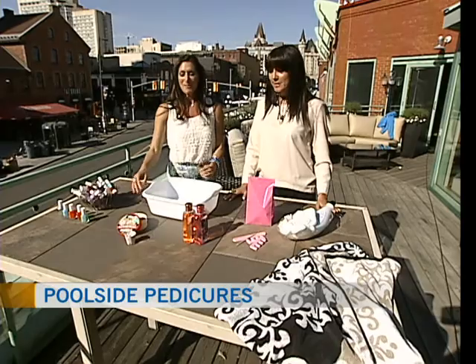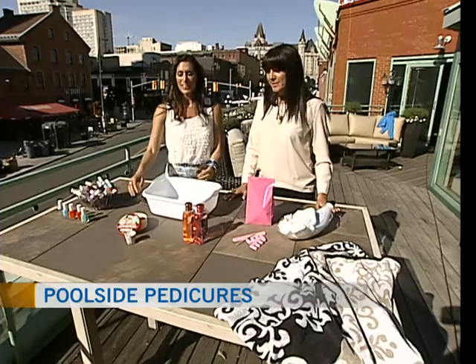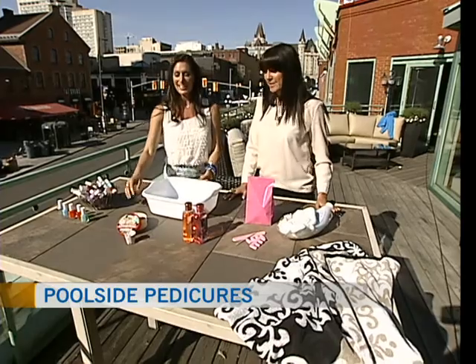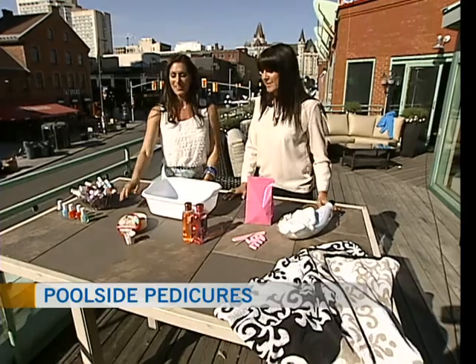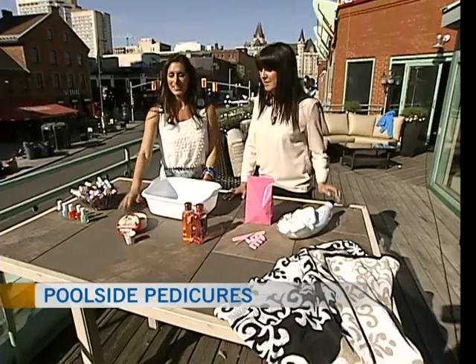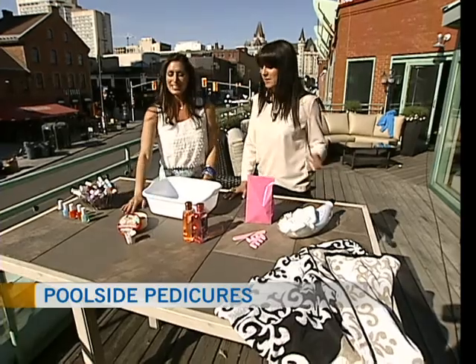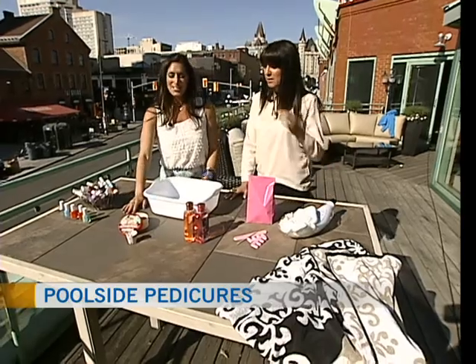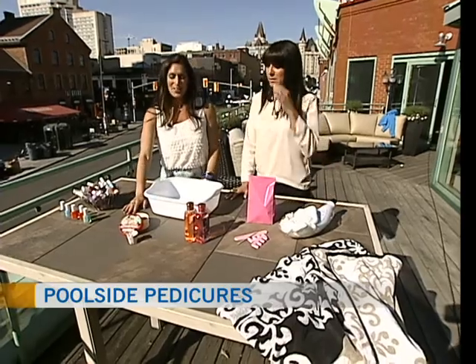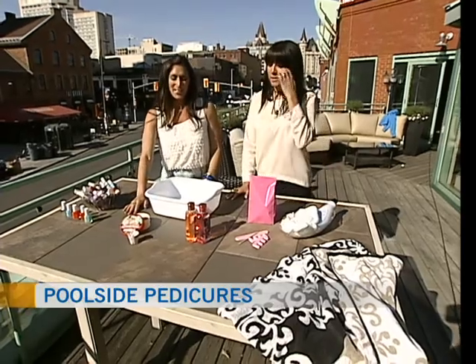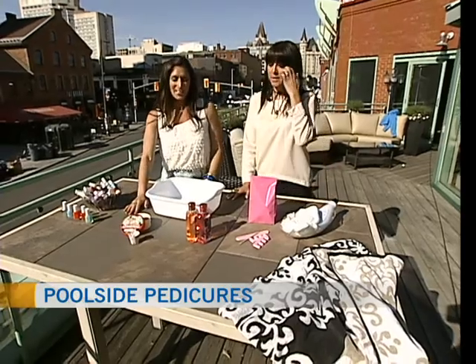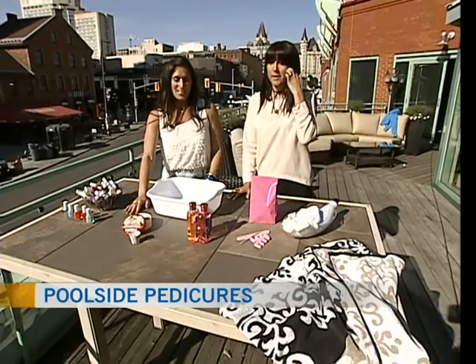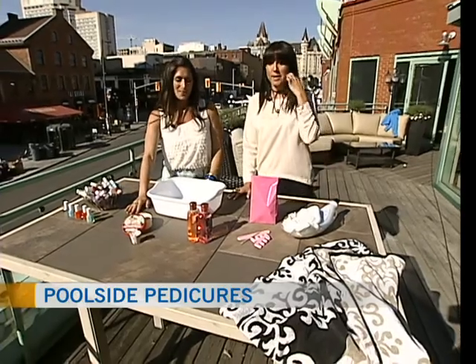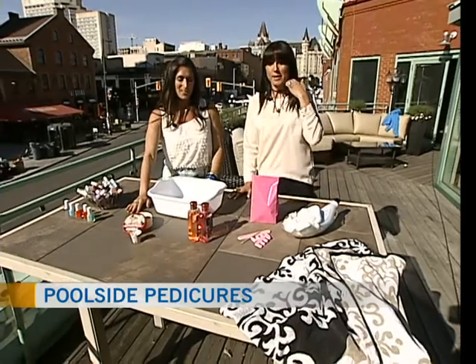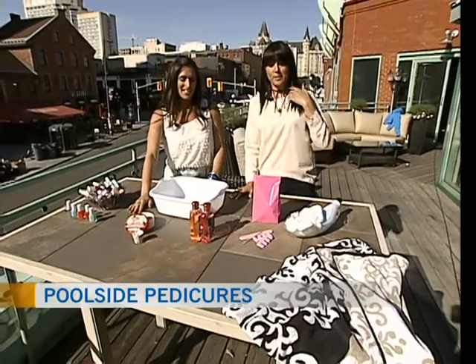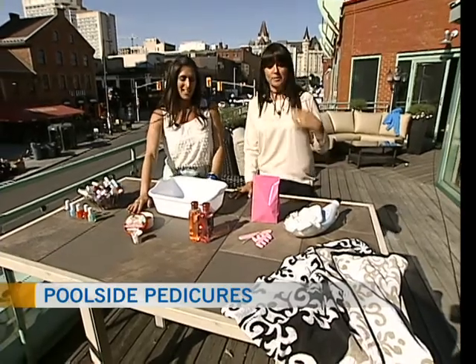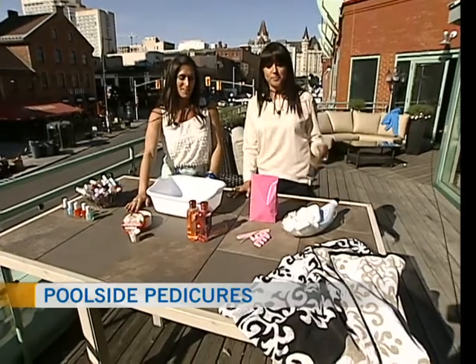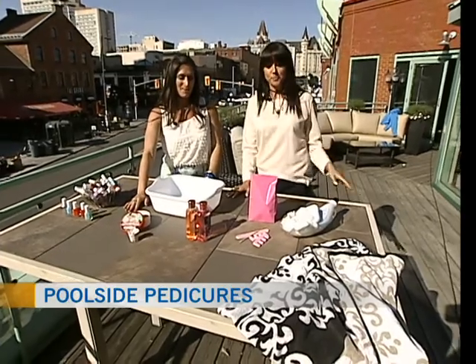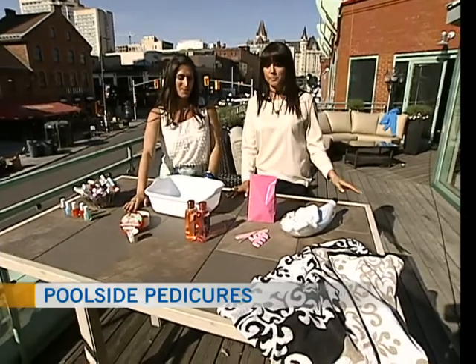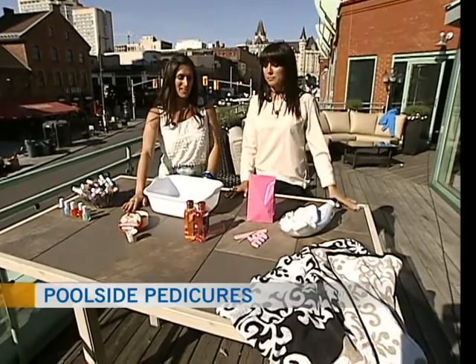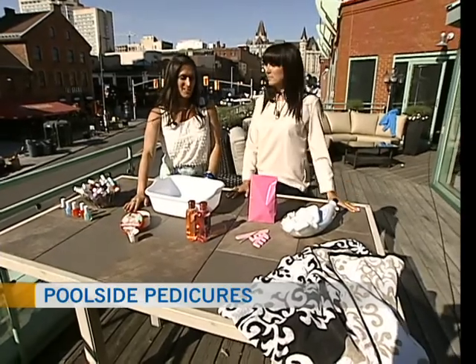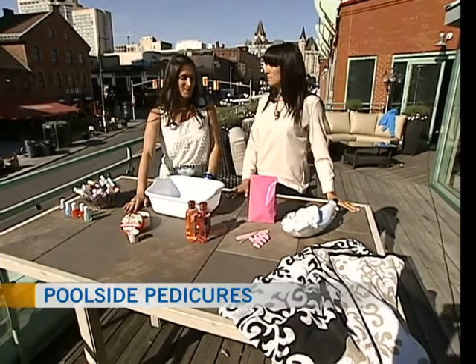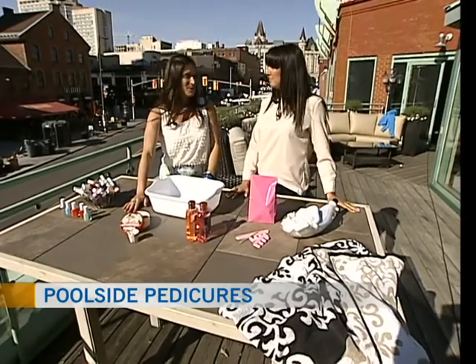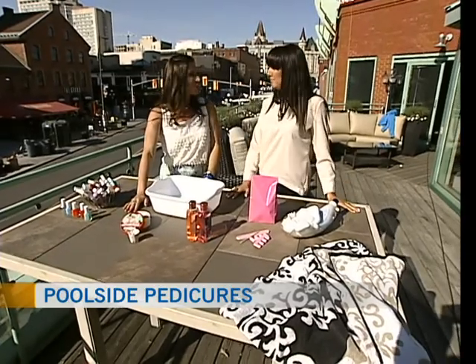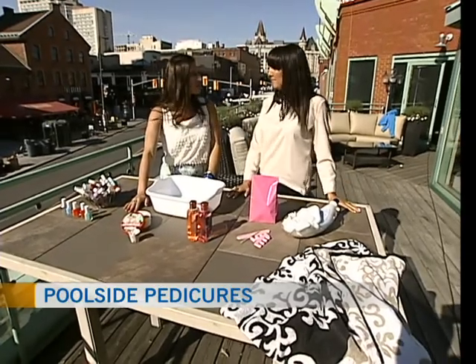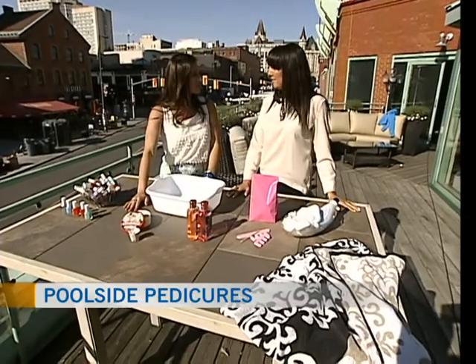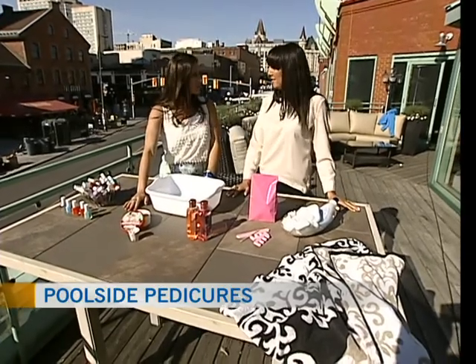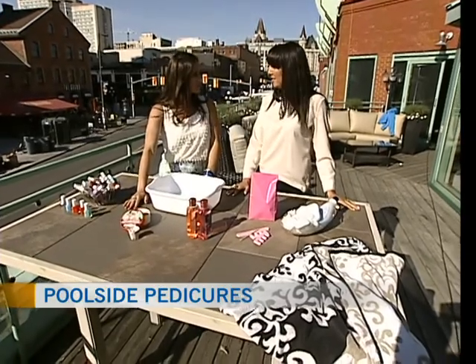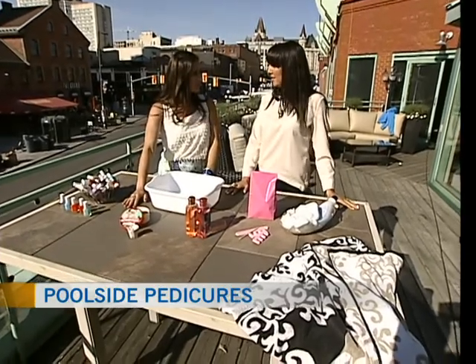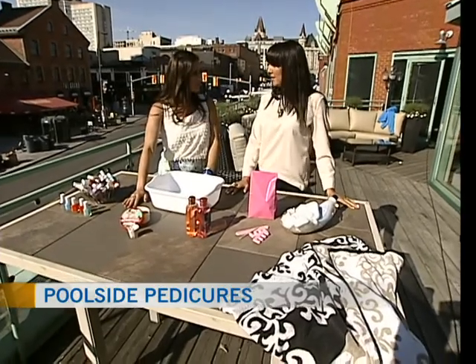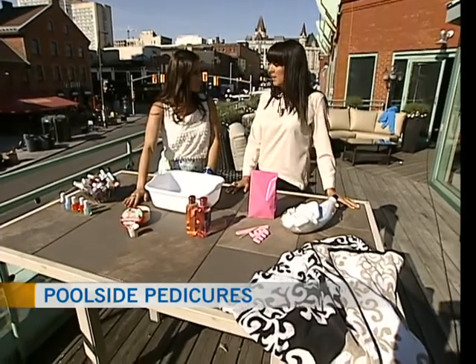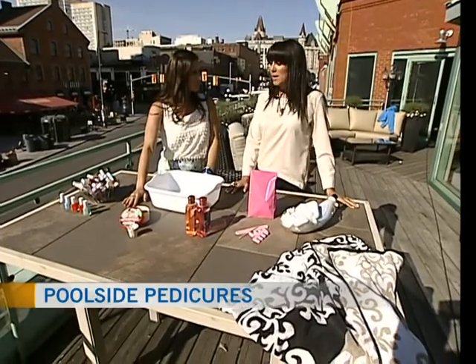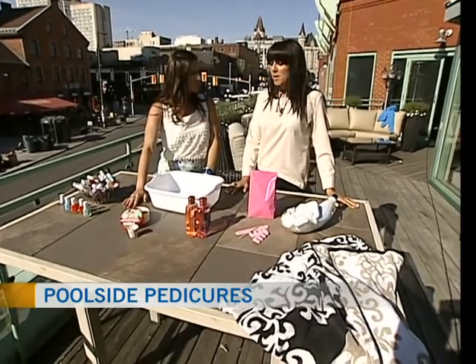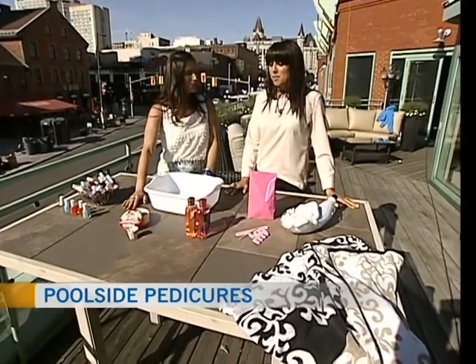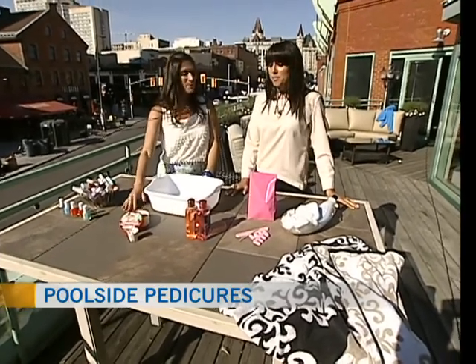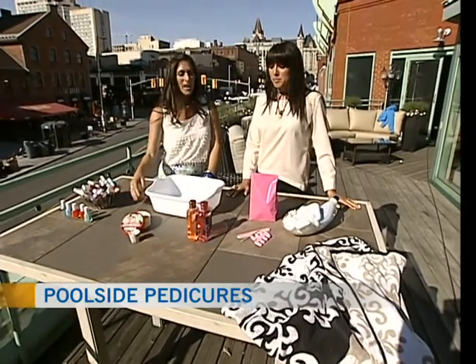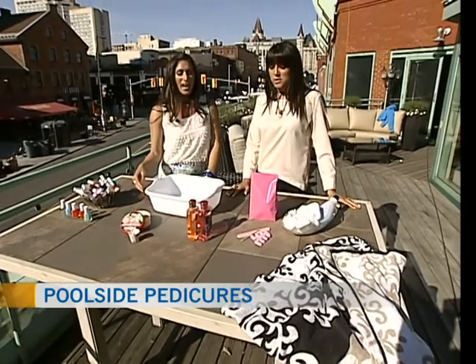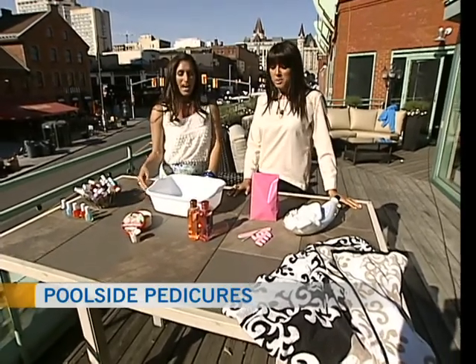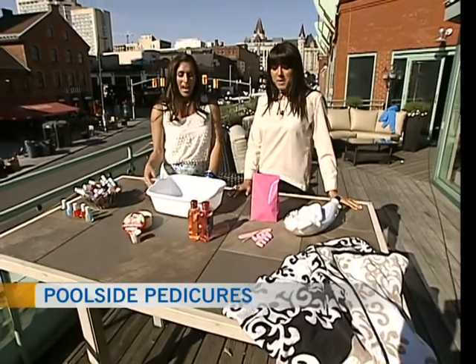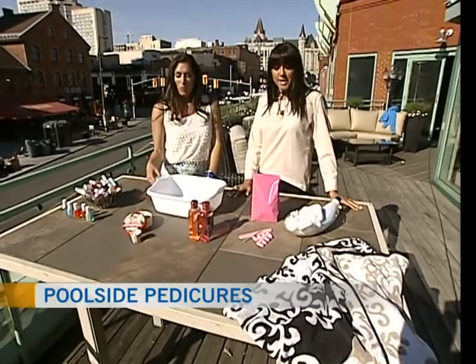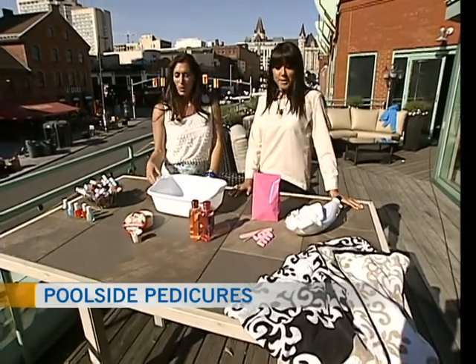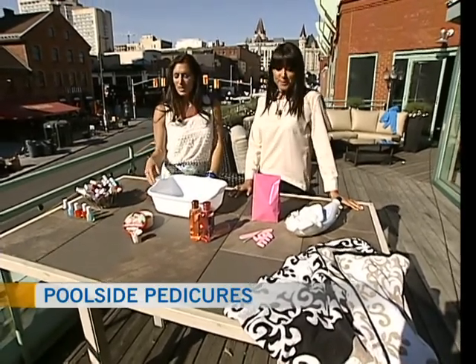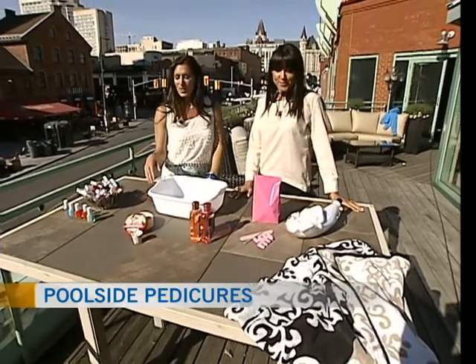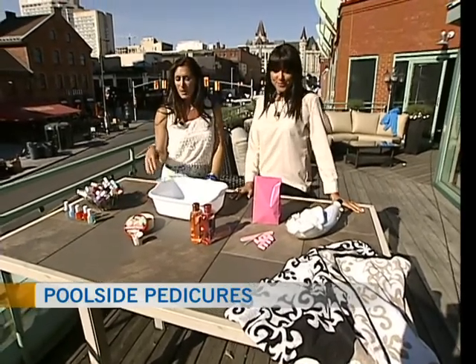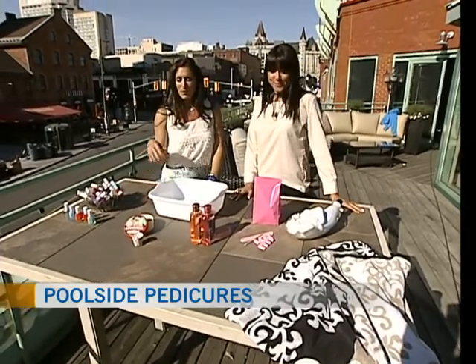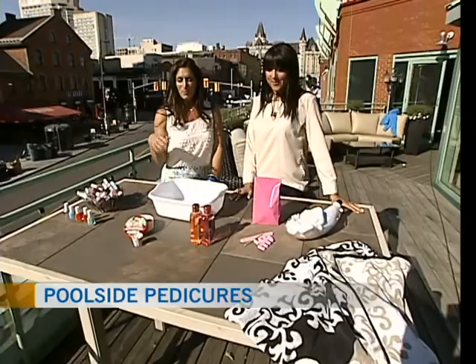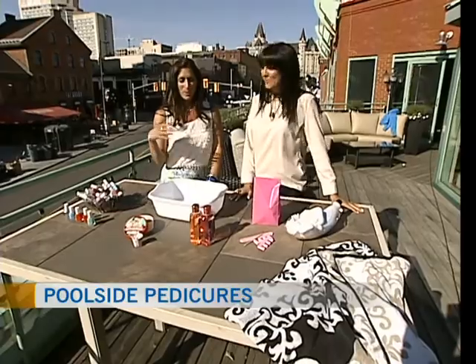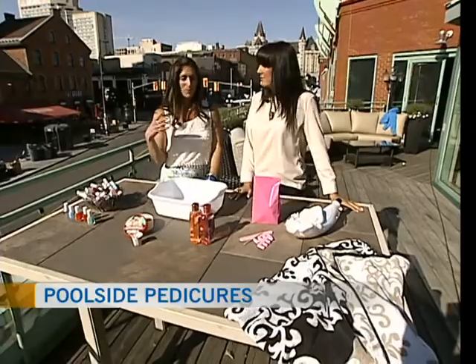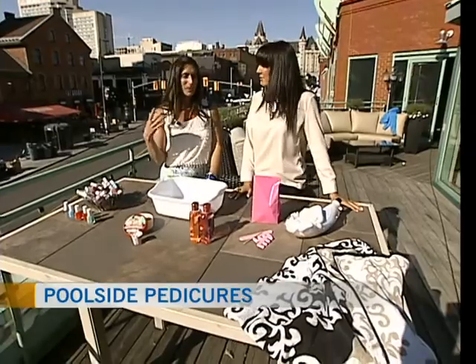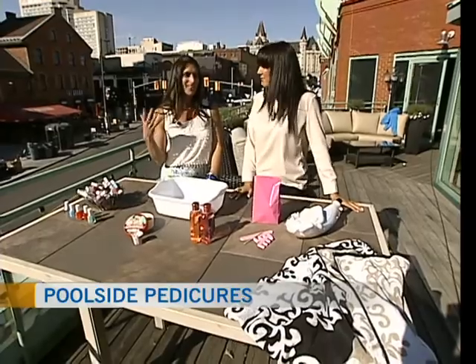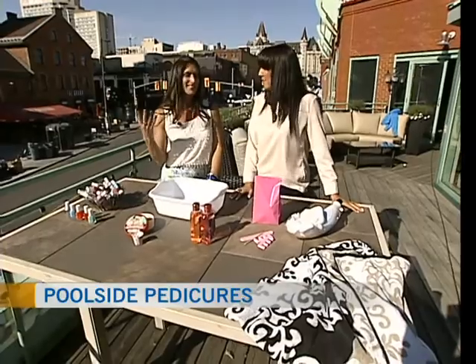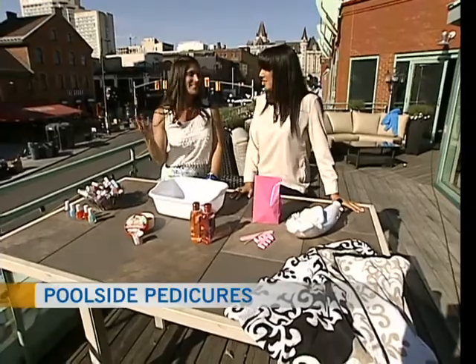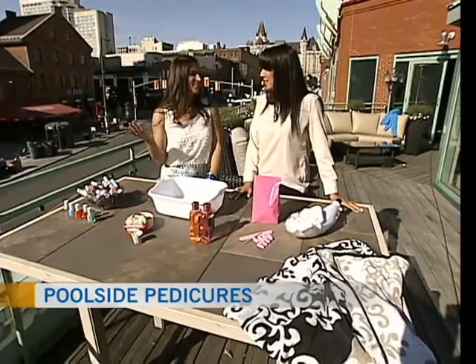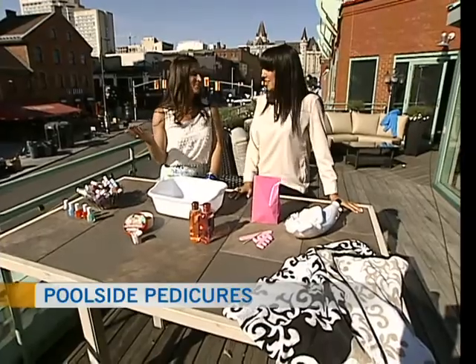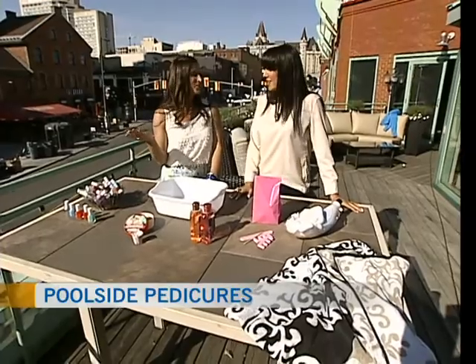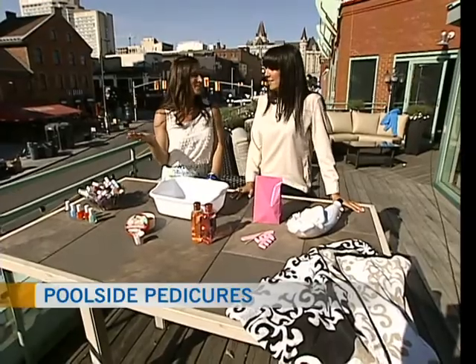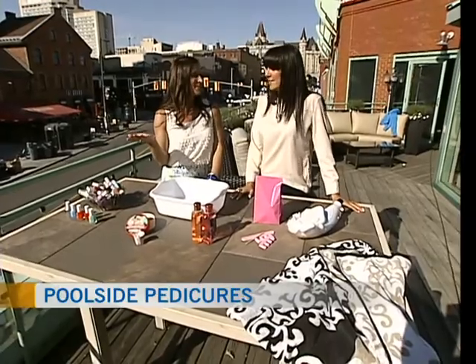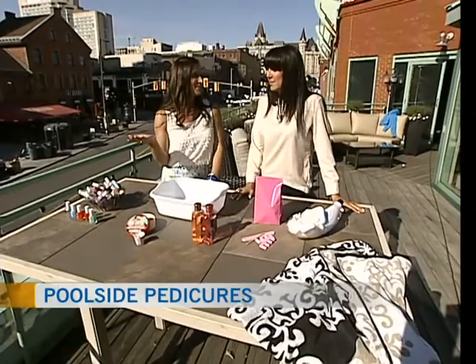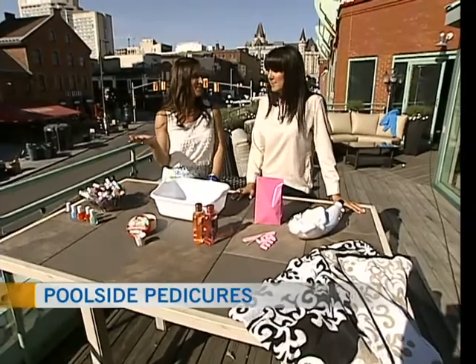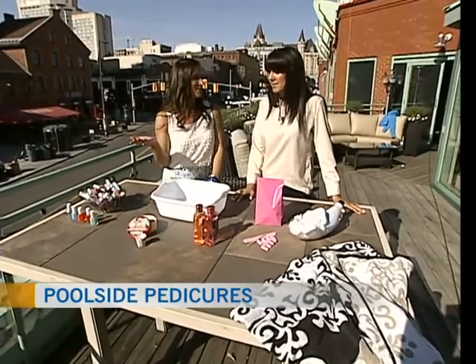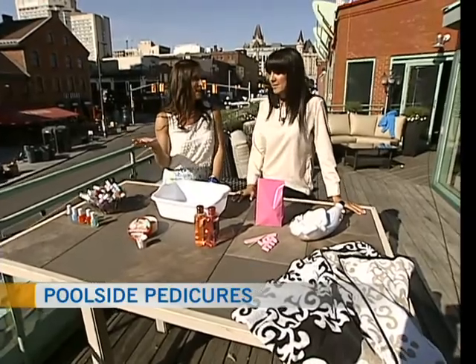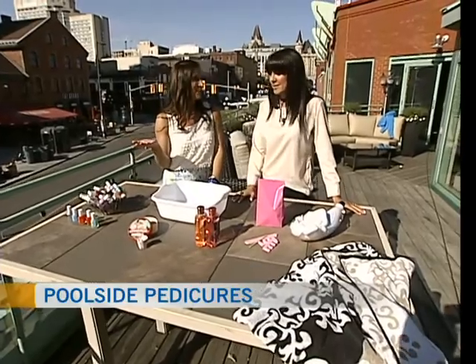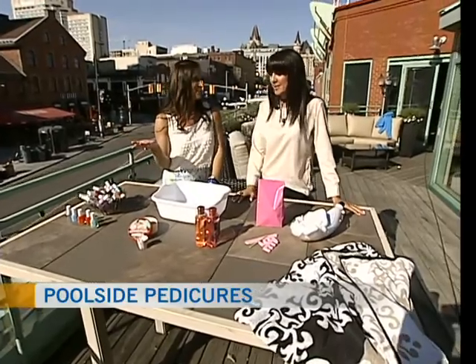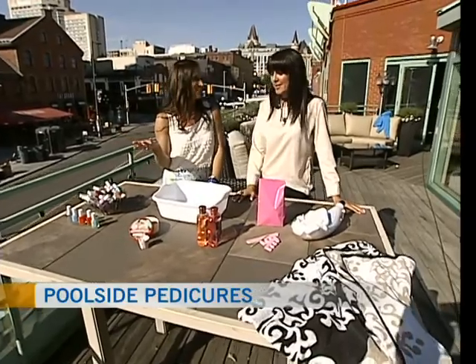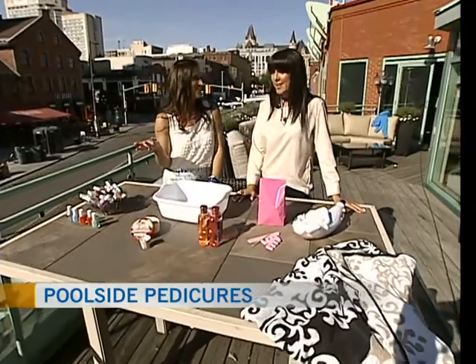Melody Apelice joining us once again, our beauty expert. Always a pleasure to have you on the show. Pleasure to be here. Where did you come up with this brilliant idea of poolside pedicures?